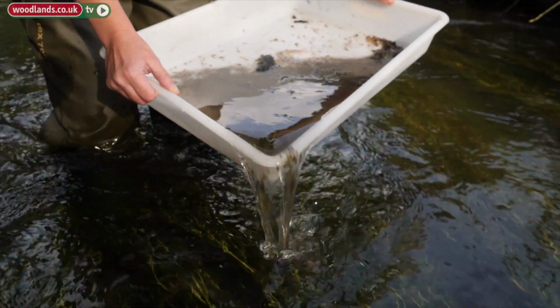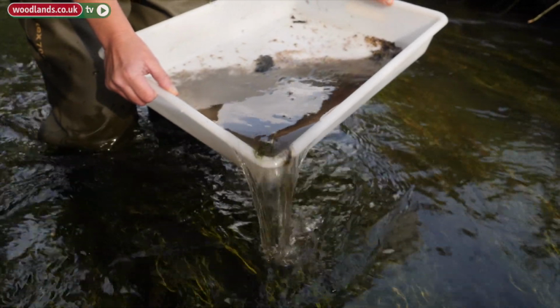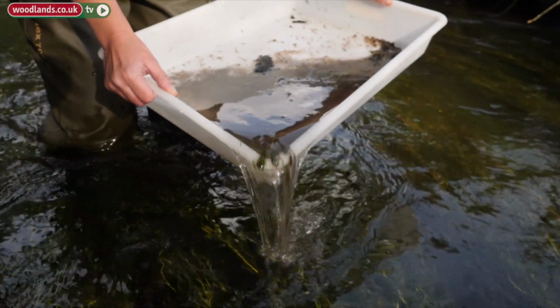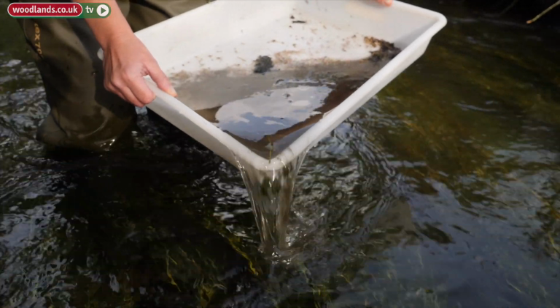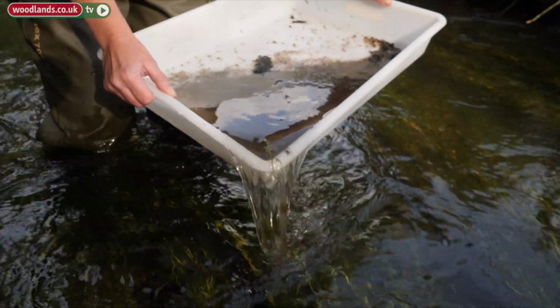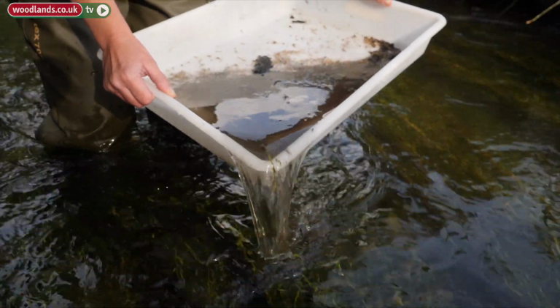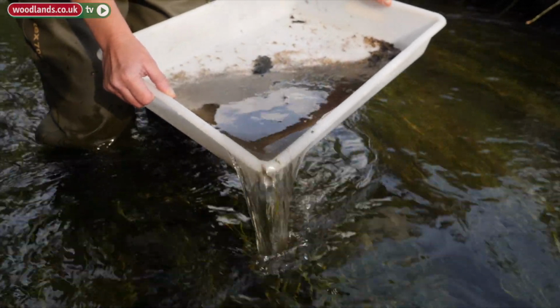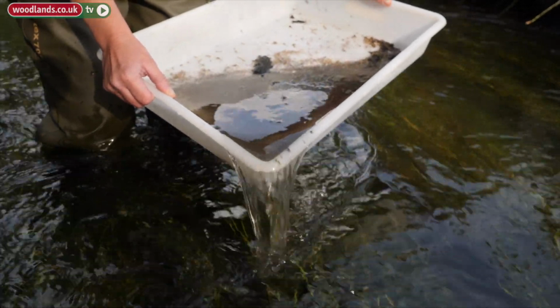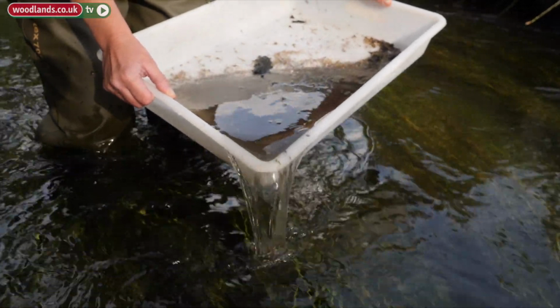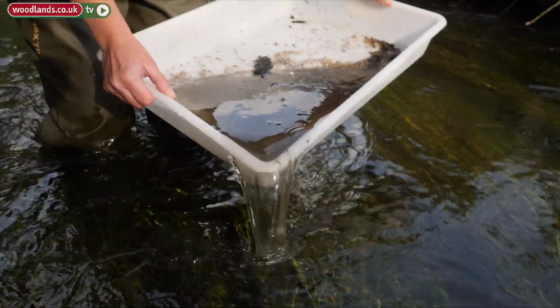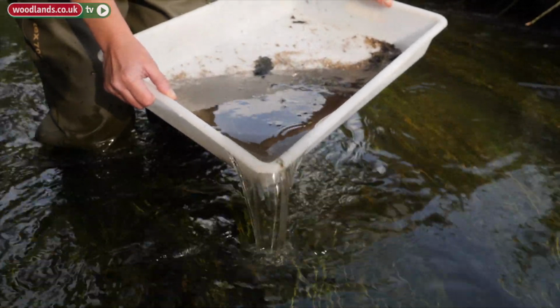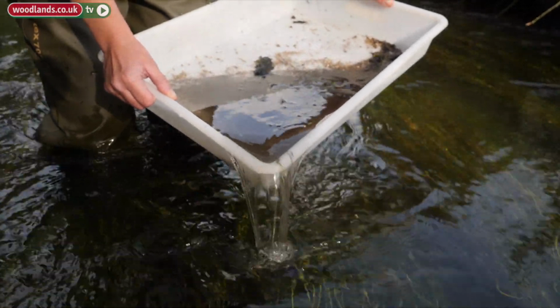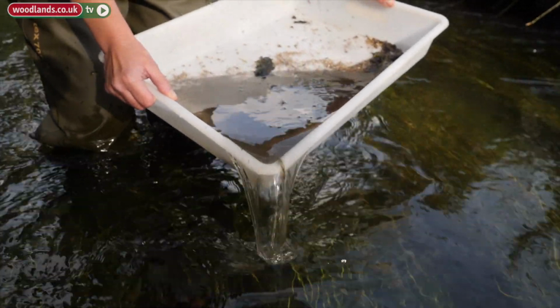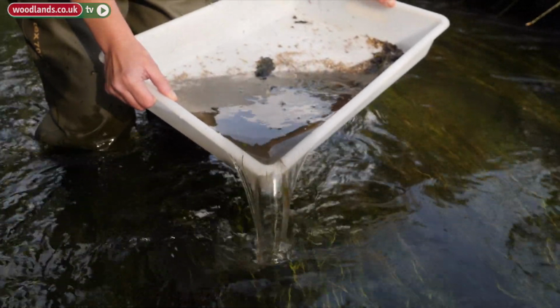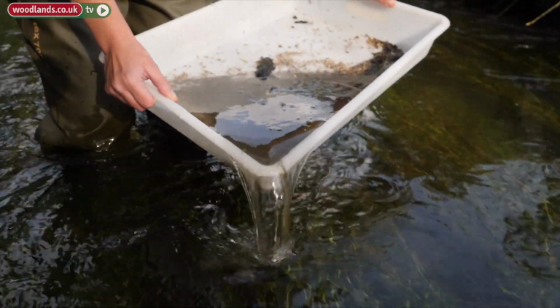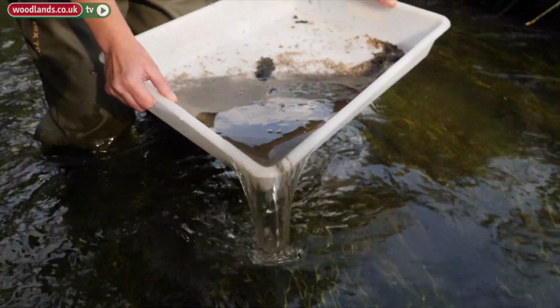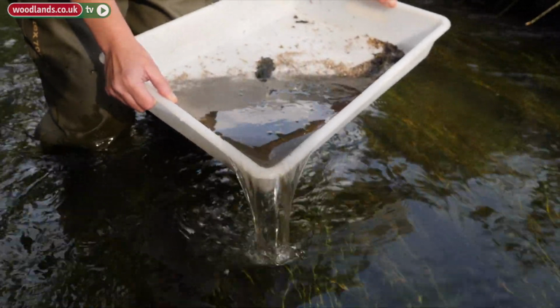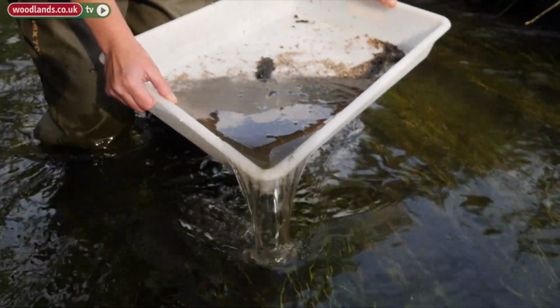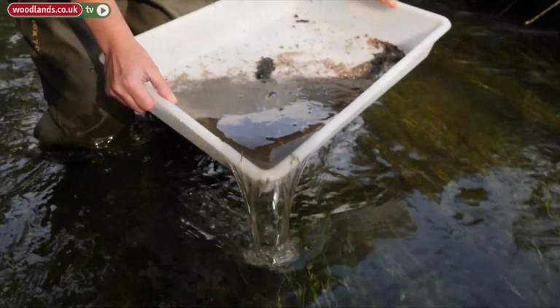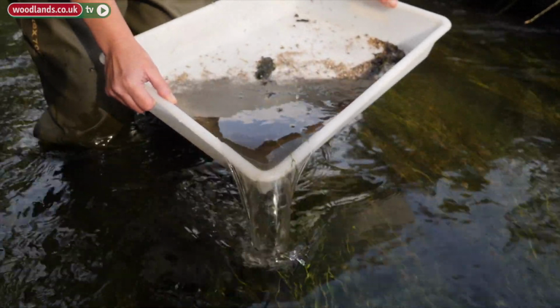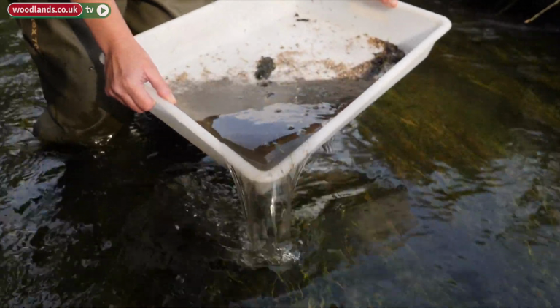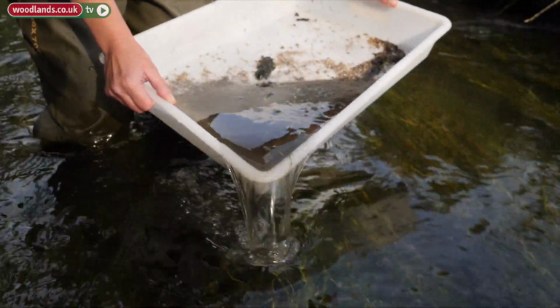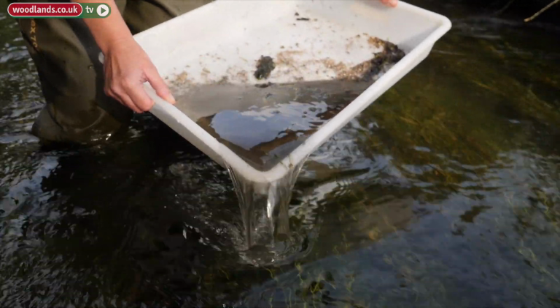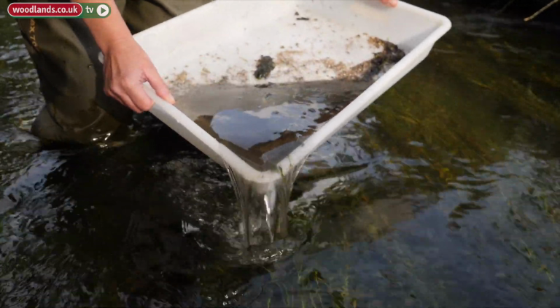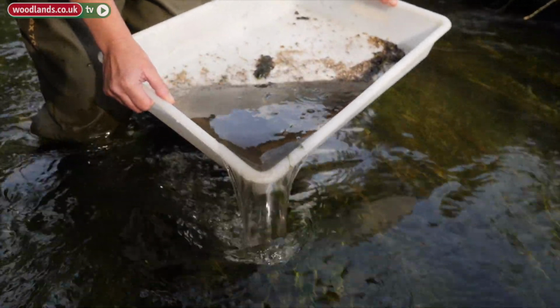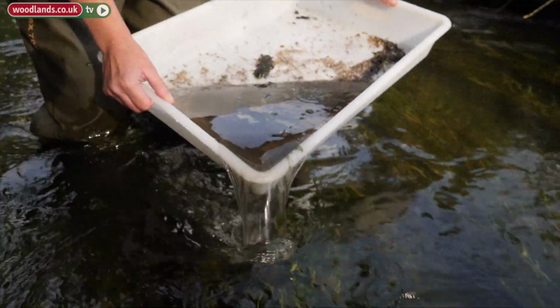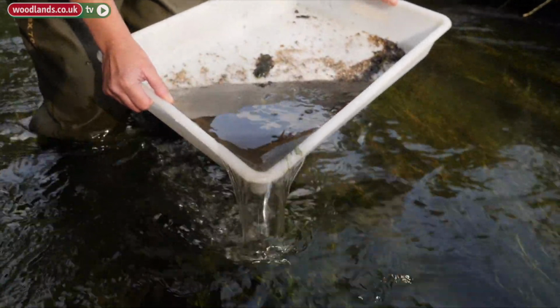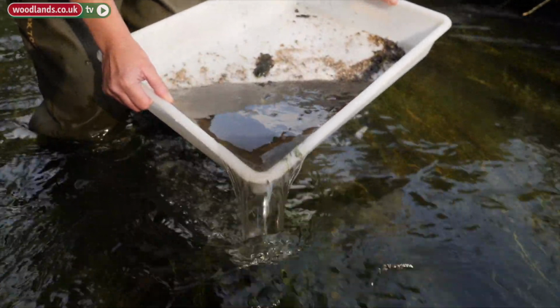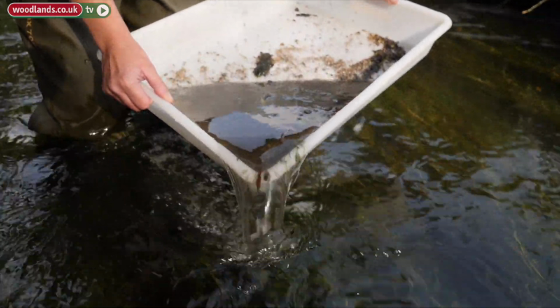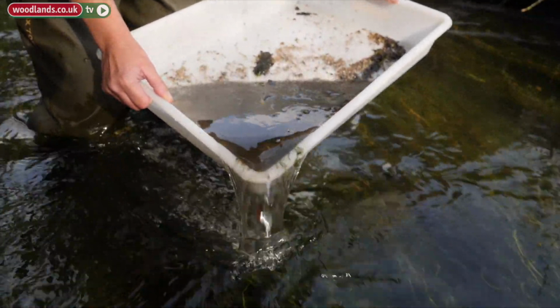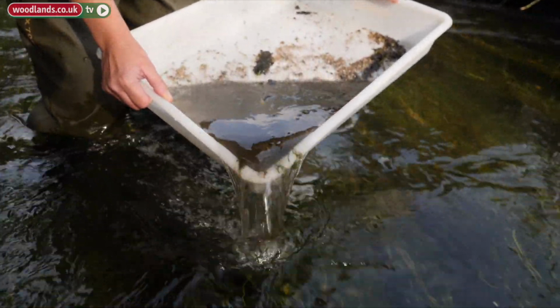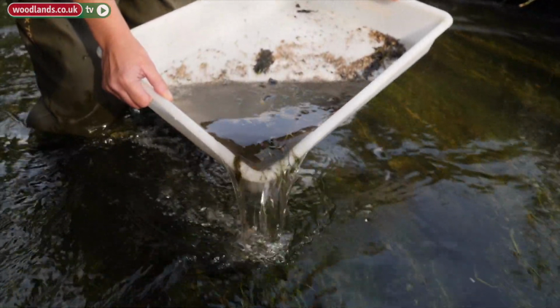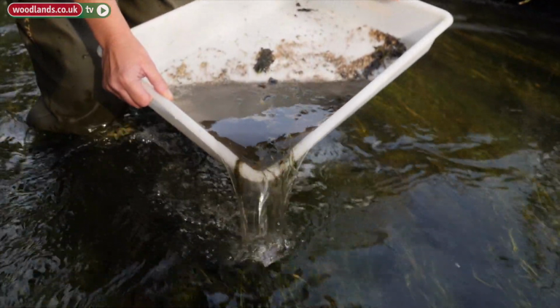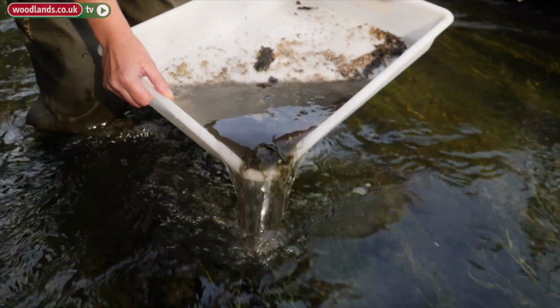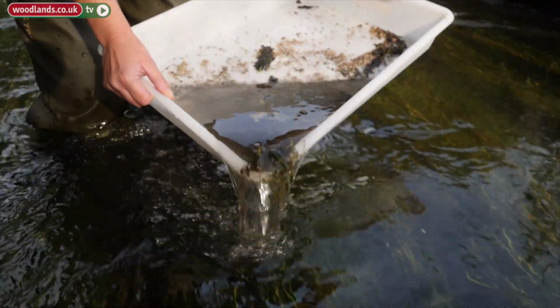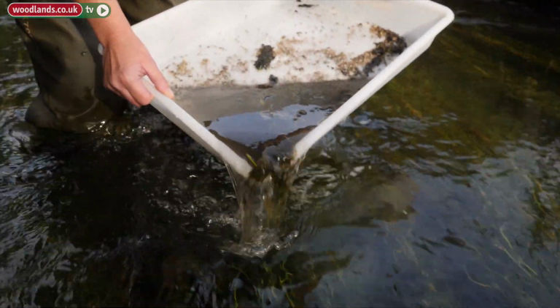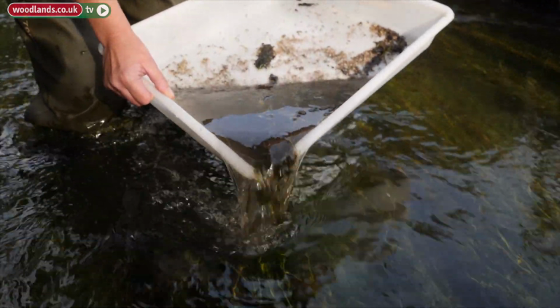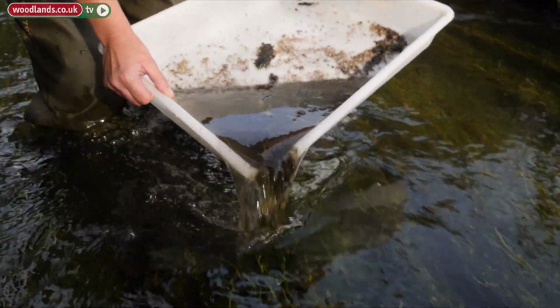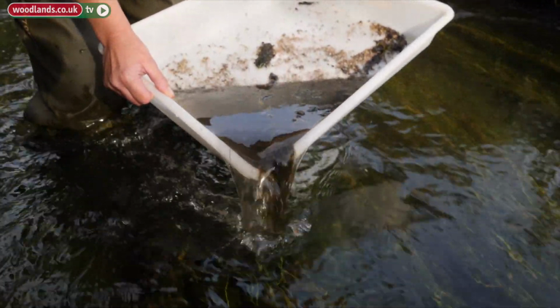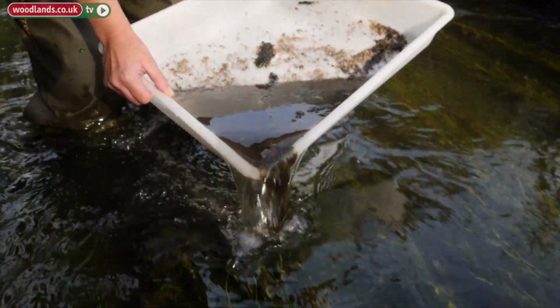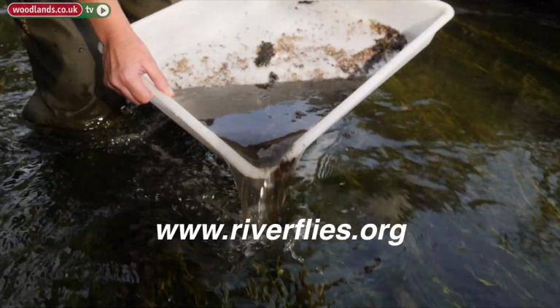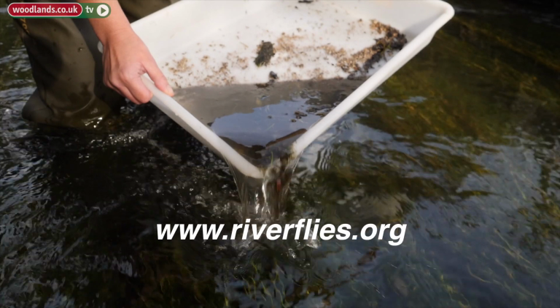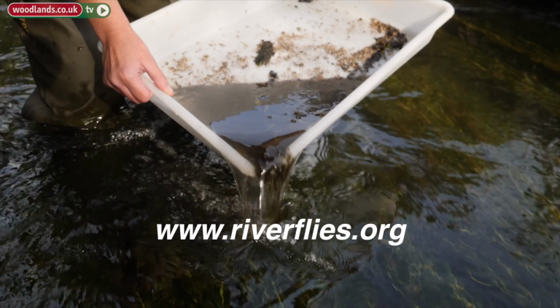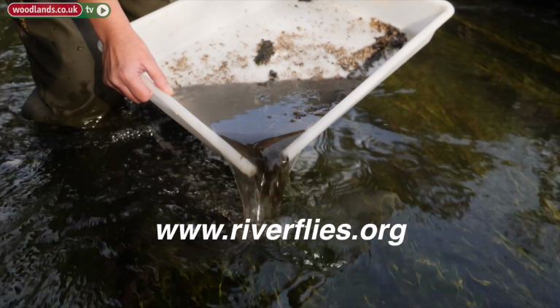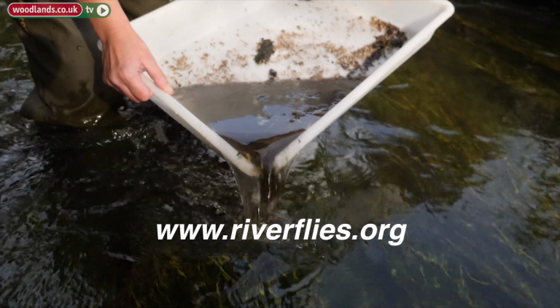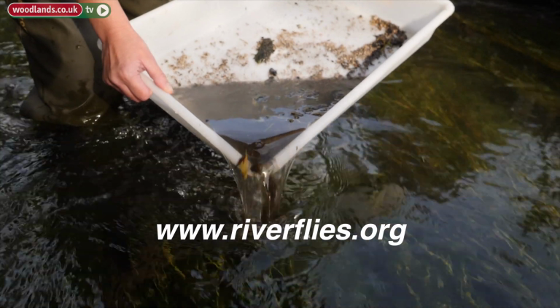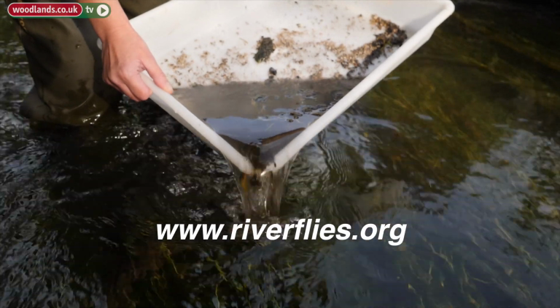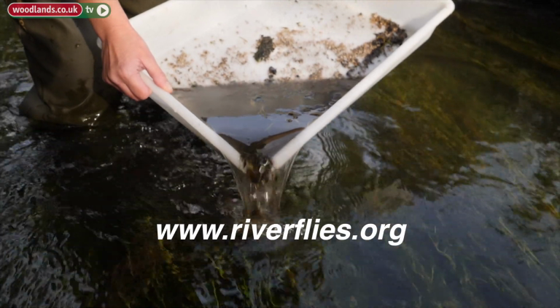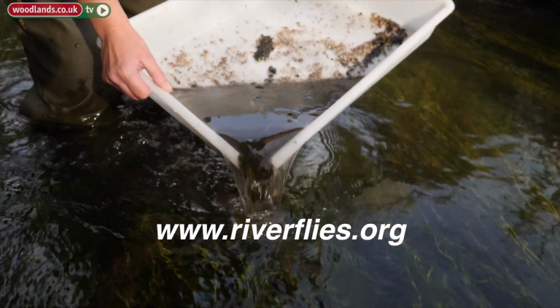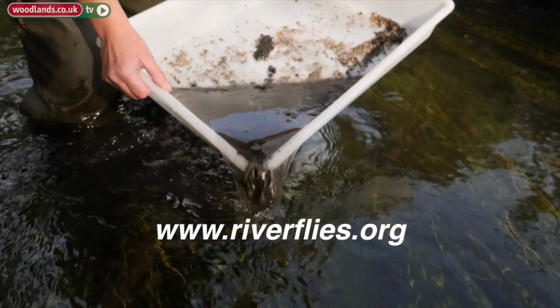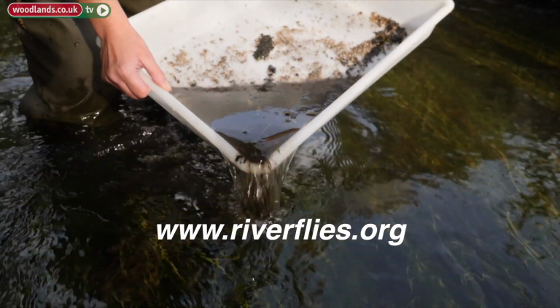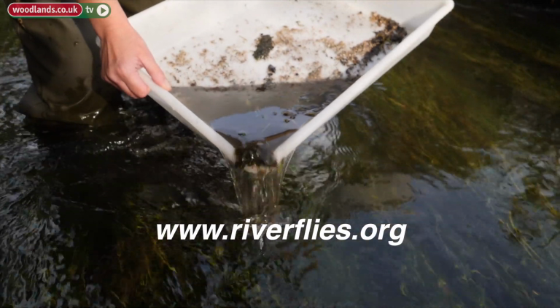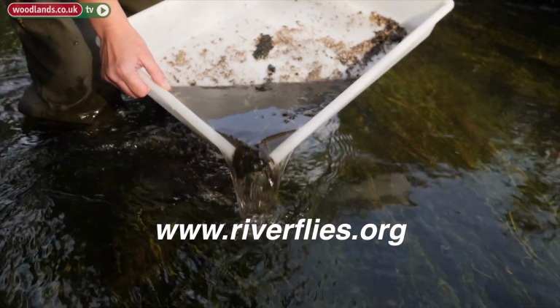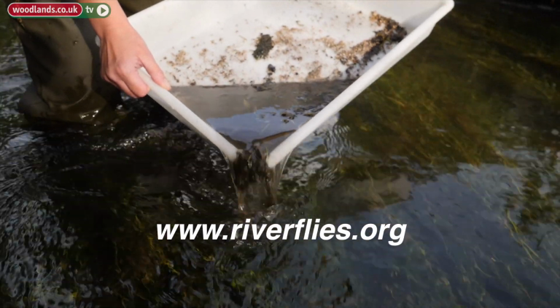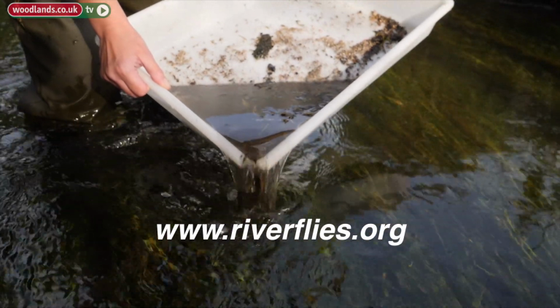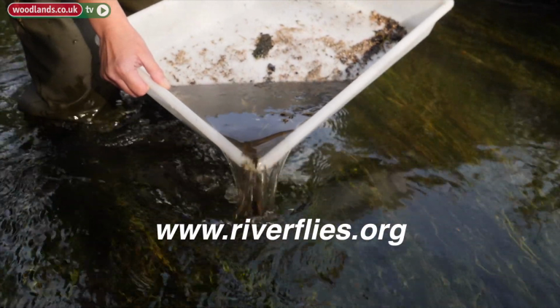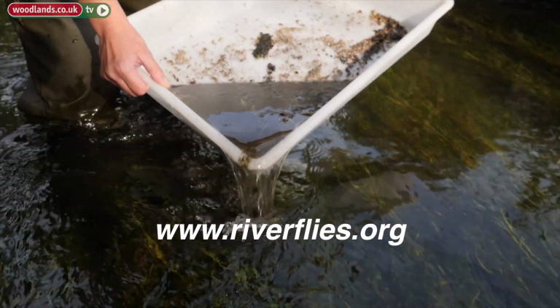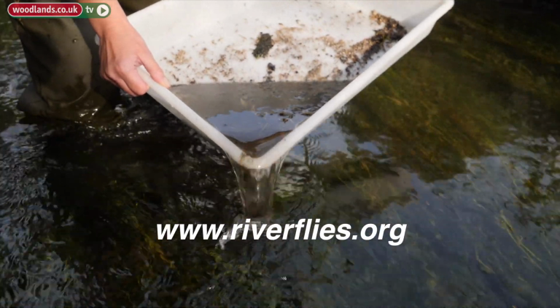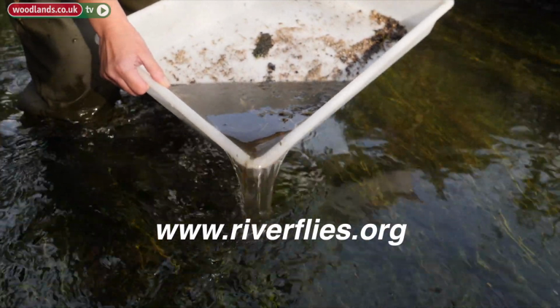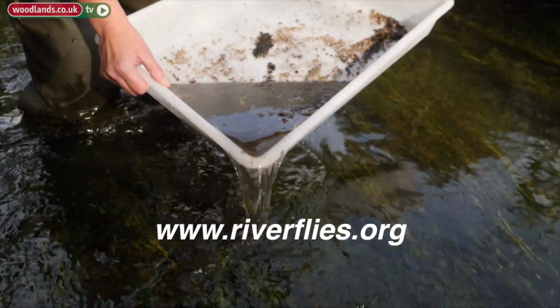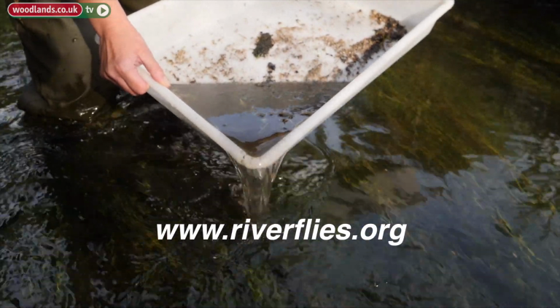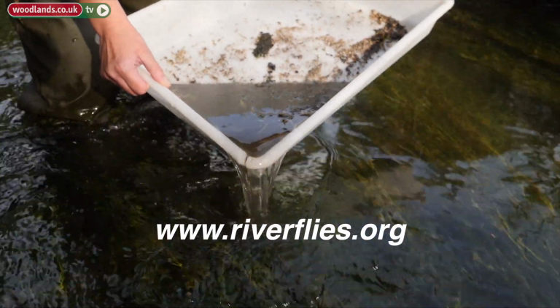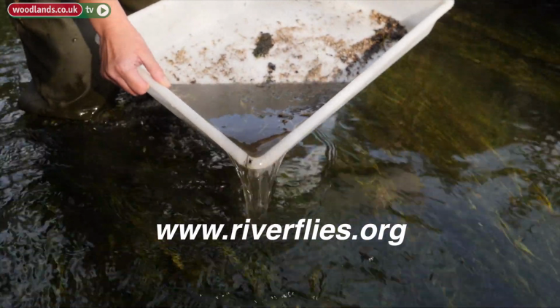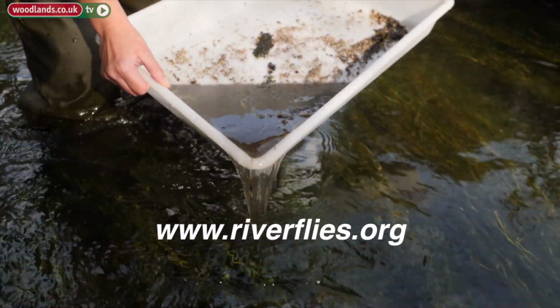If you'd like to get involved, this is going on all over the country, so visit the Riverfly Partnership website.